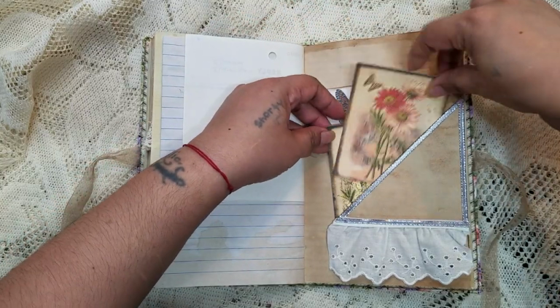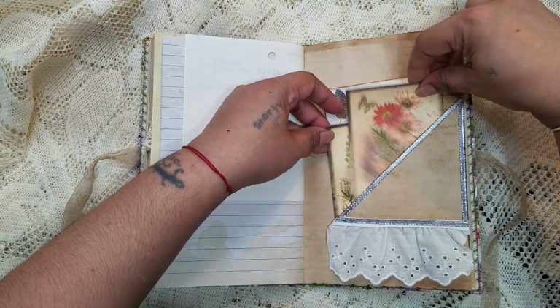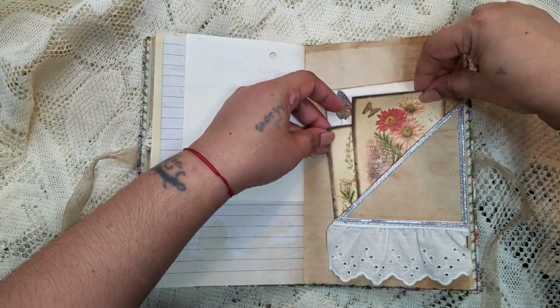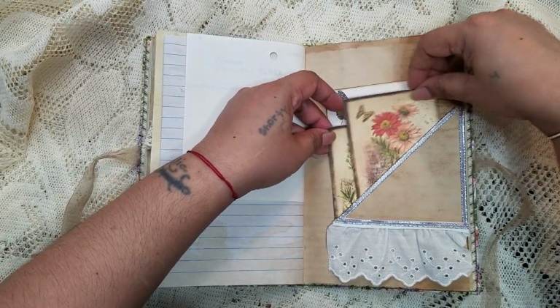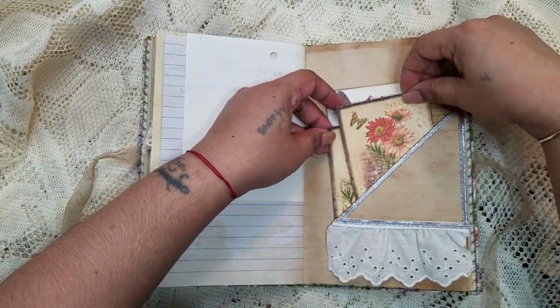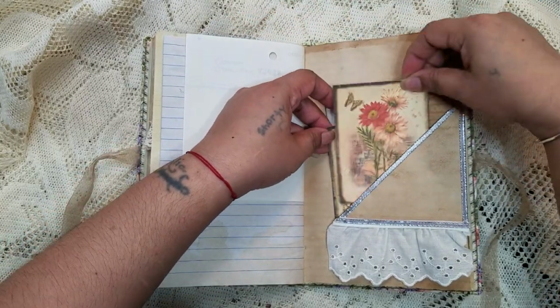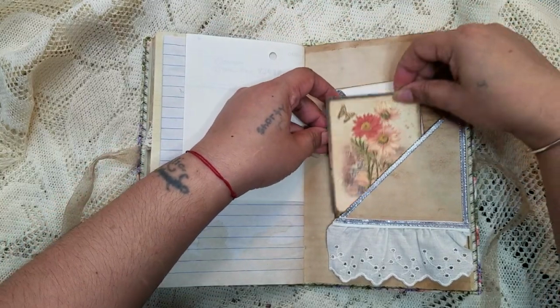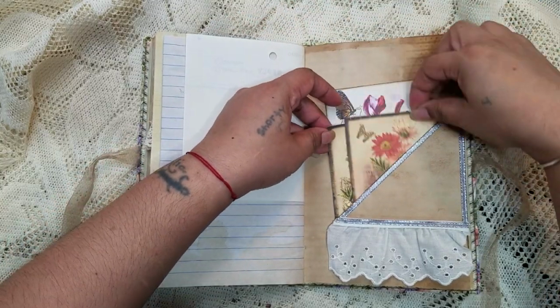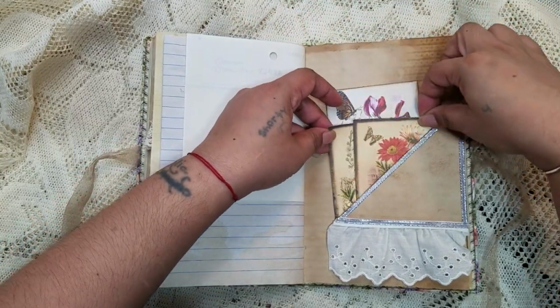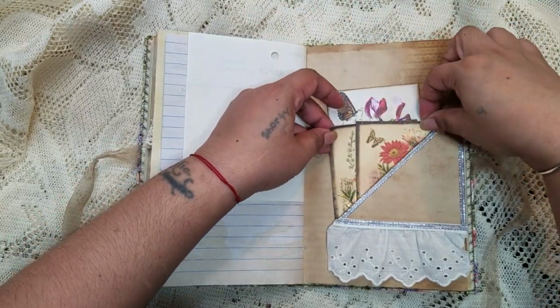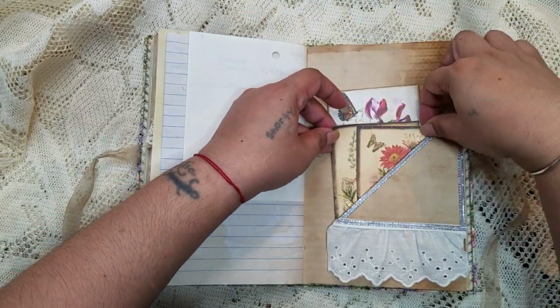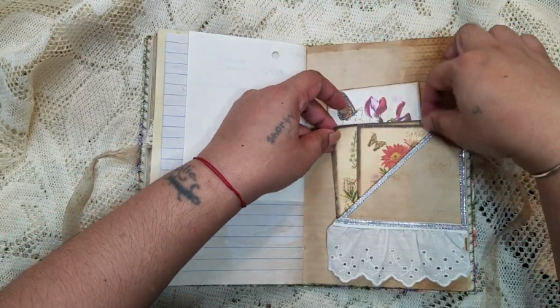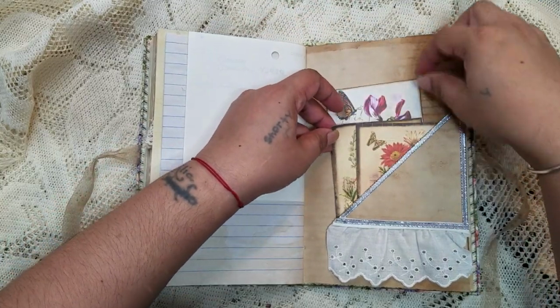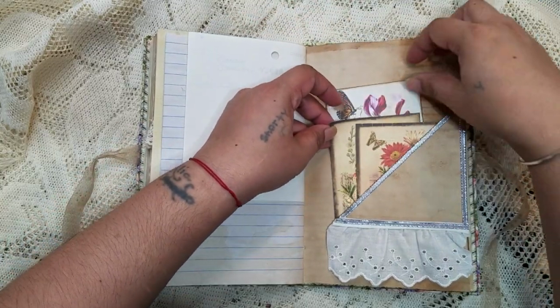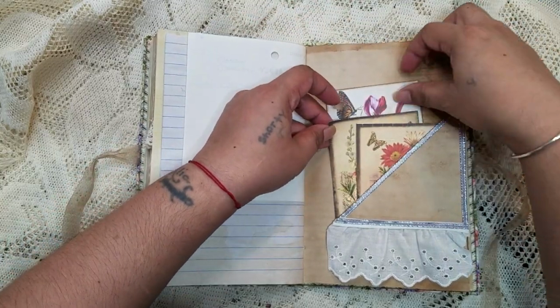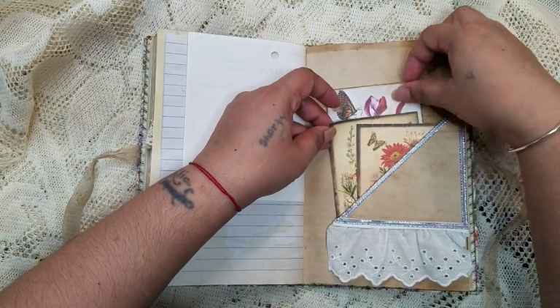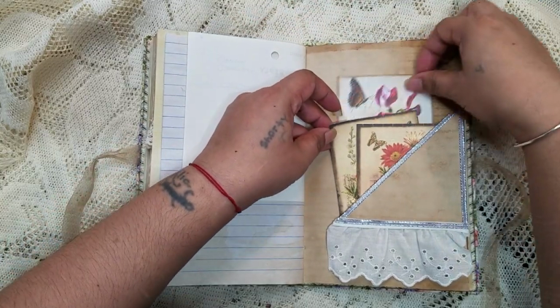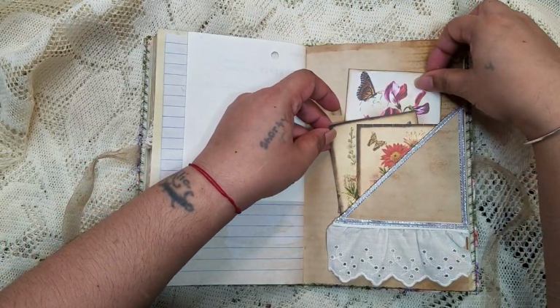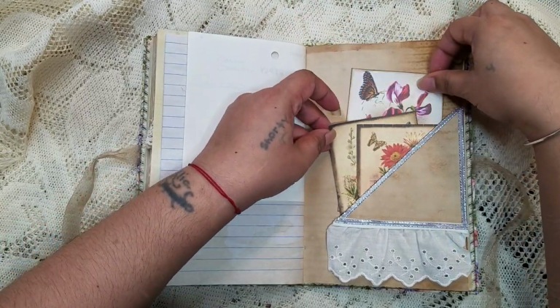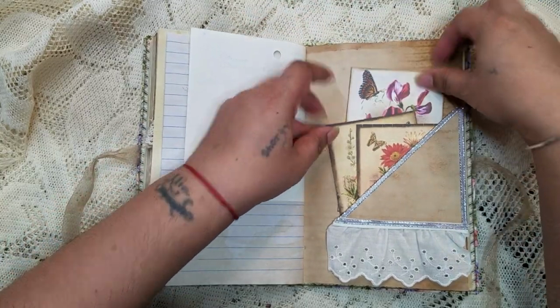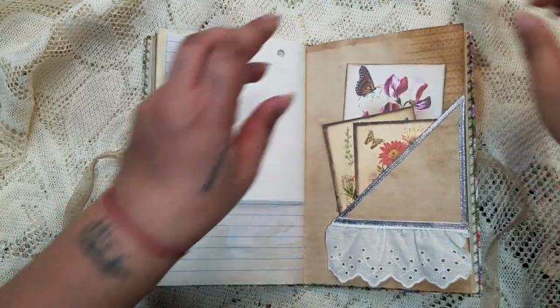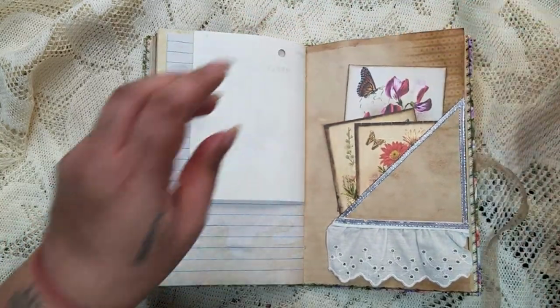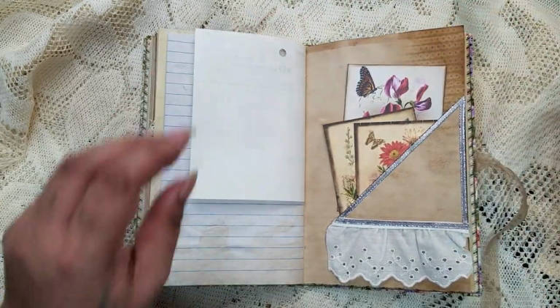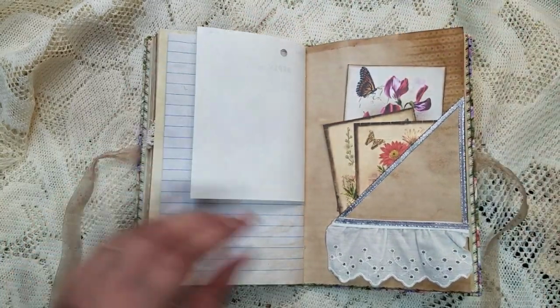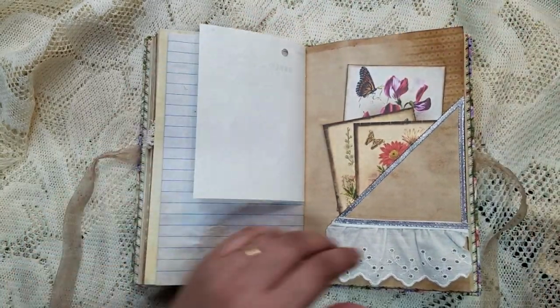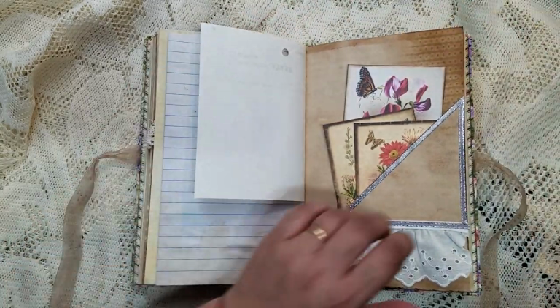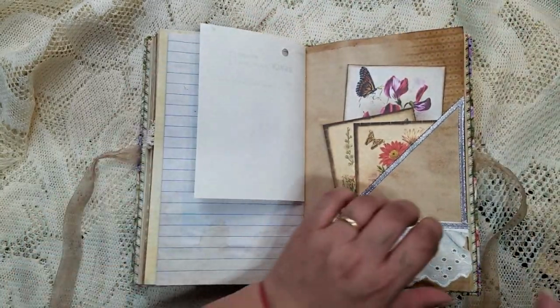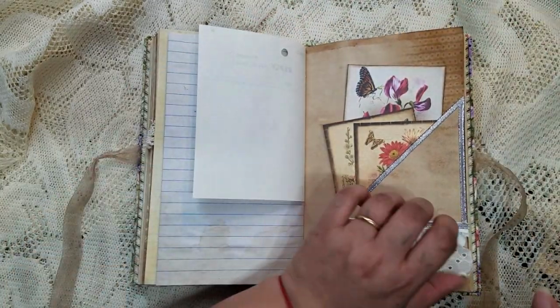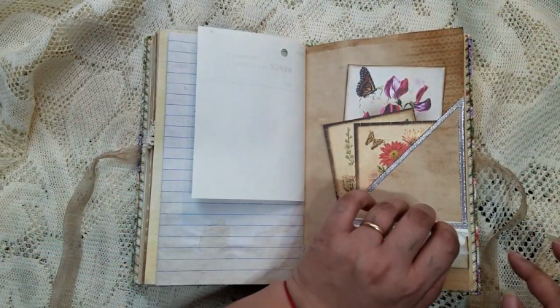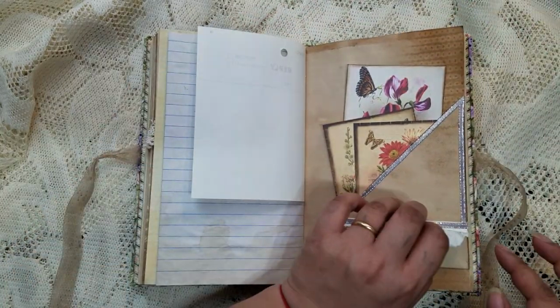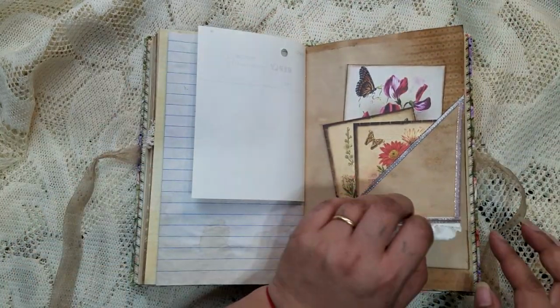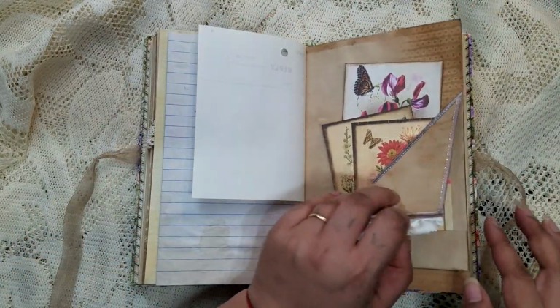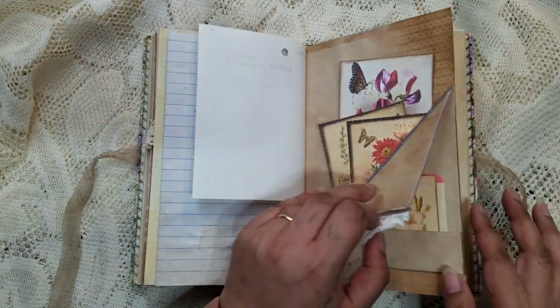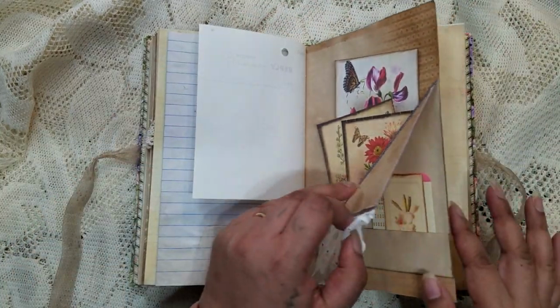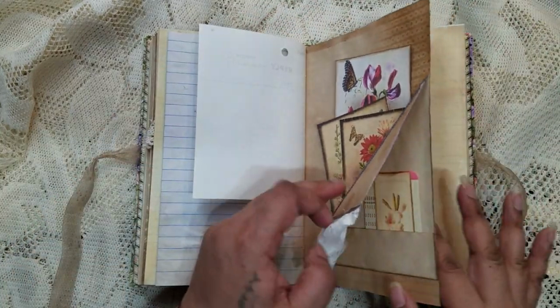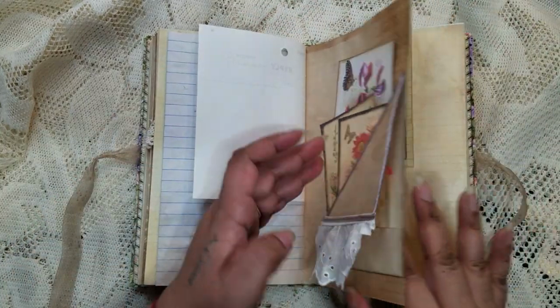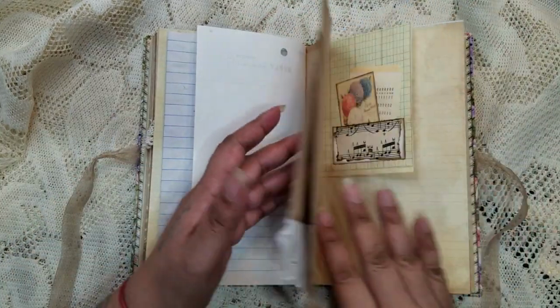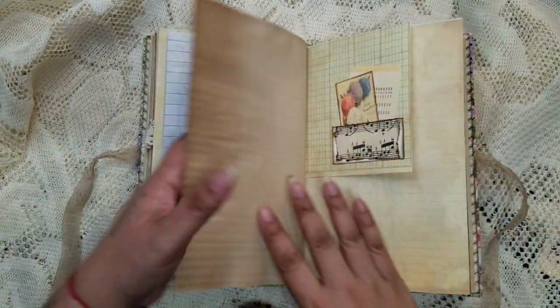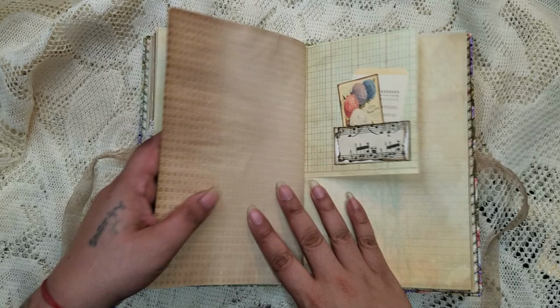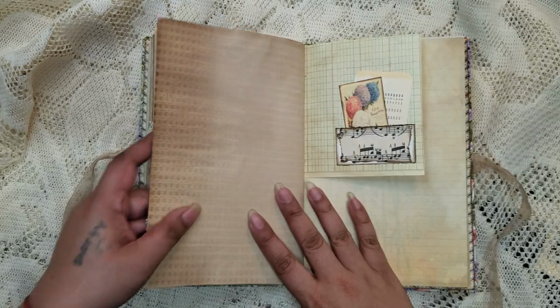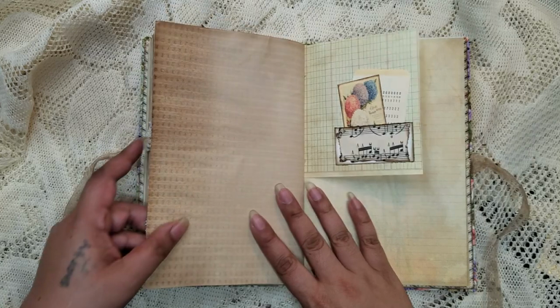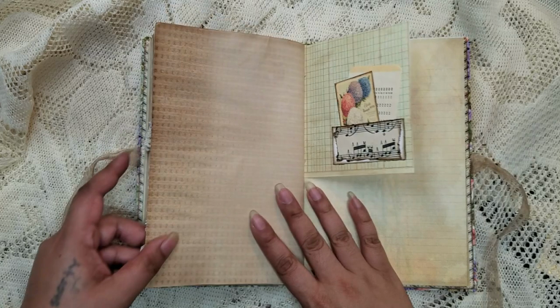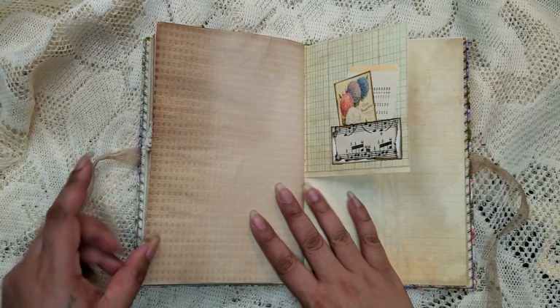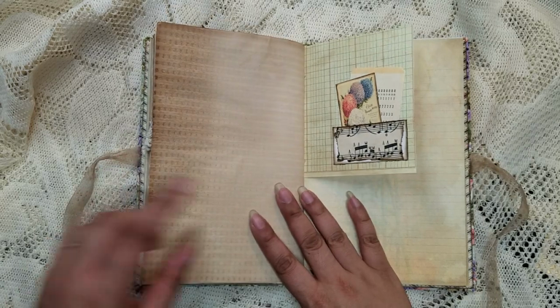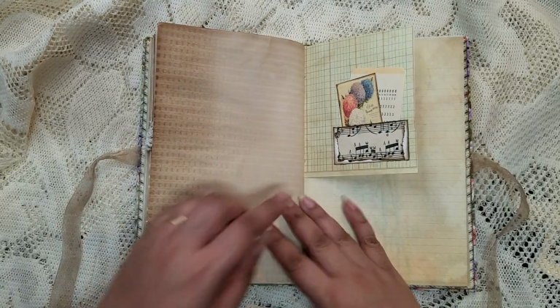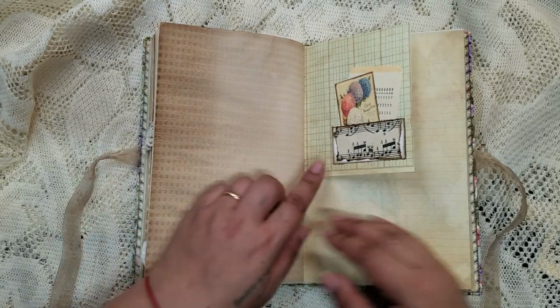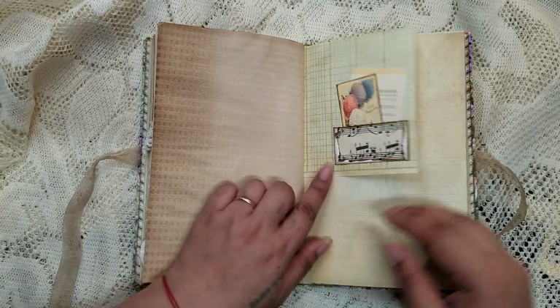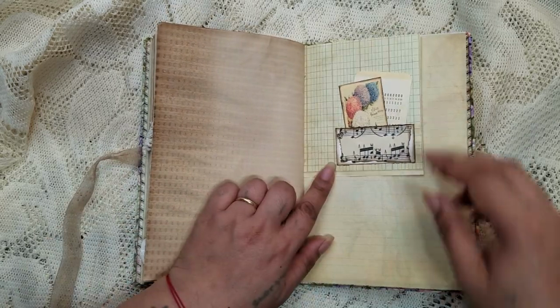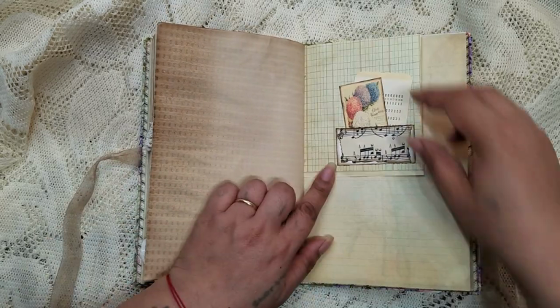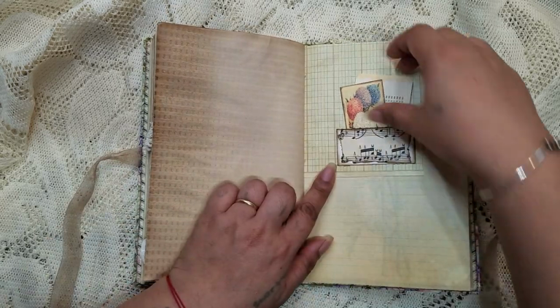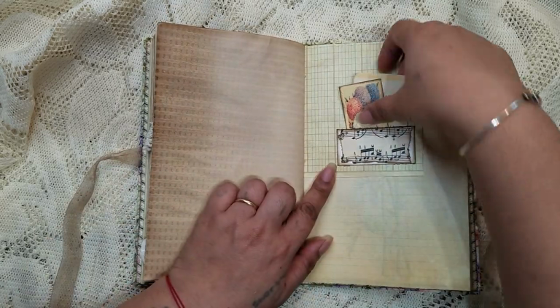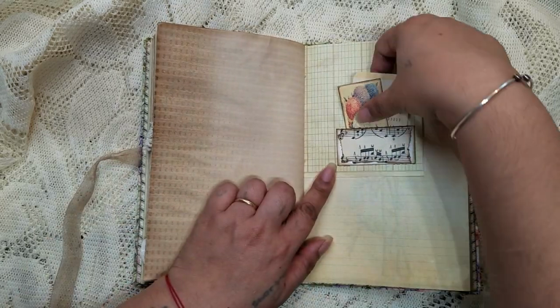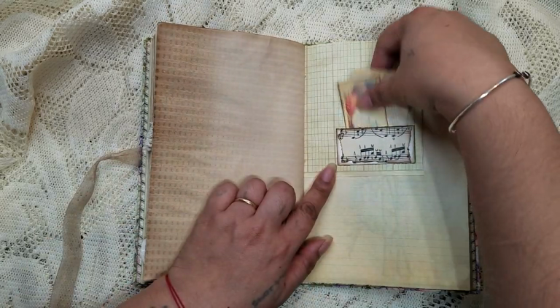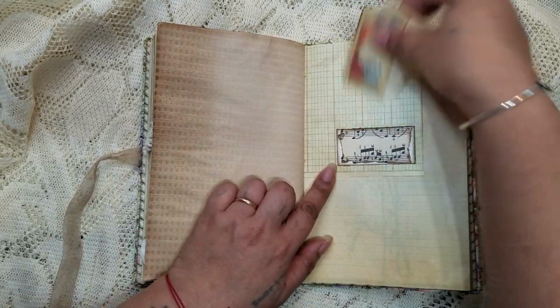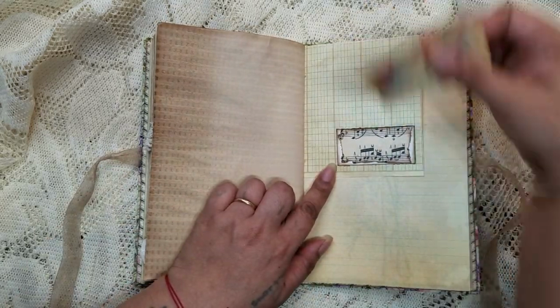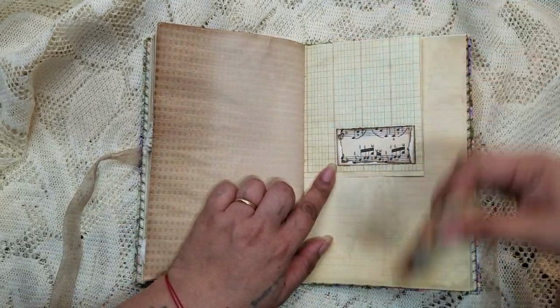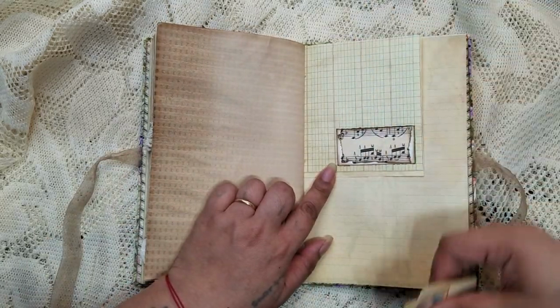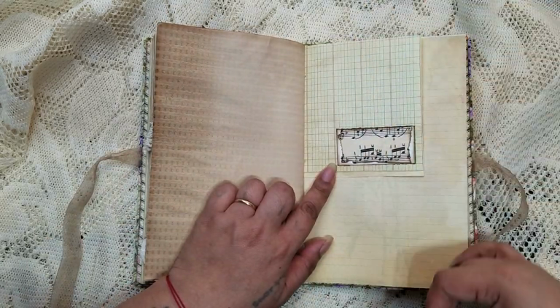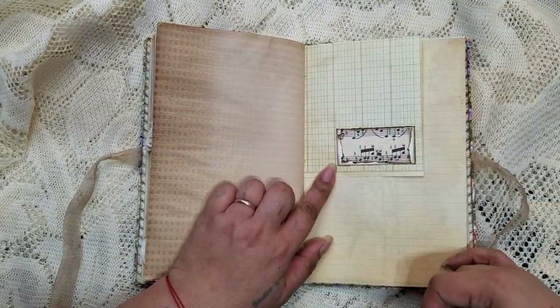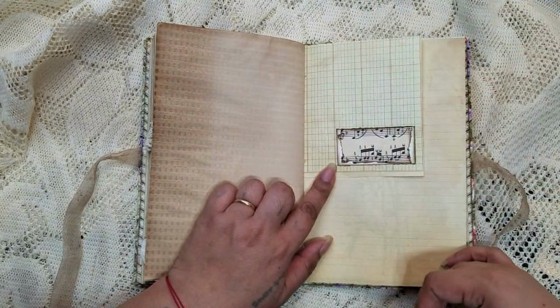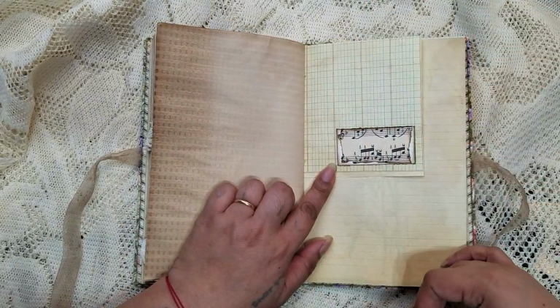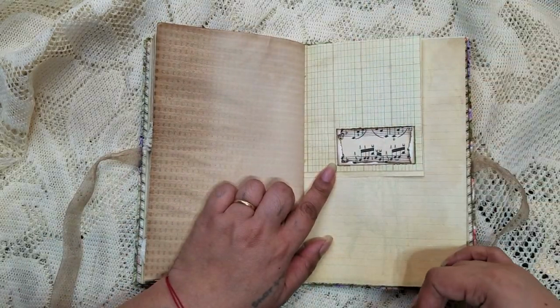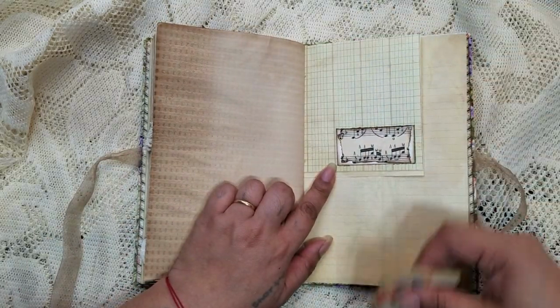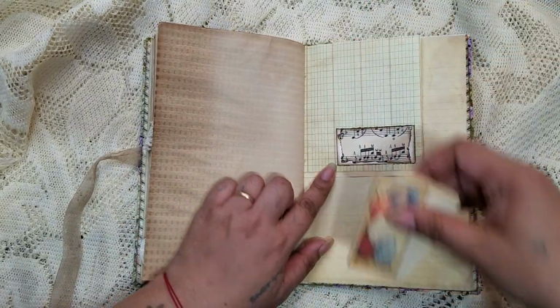I just lined the edges with some ribbon and then some eyelid trim. And then another little teeny pocket there.